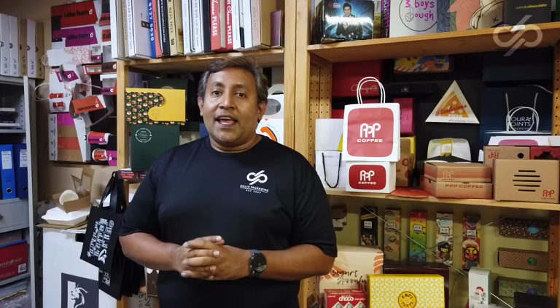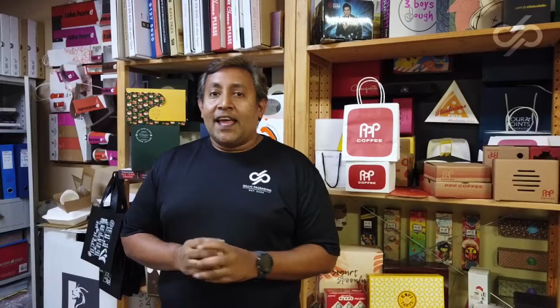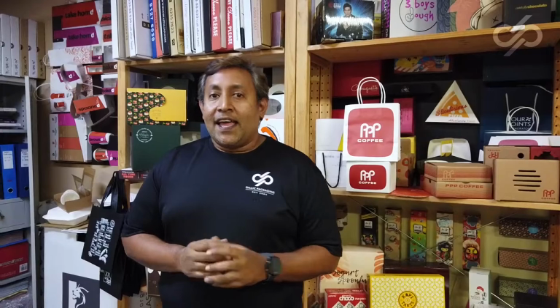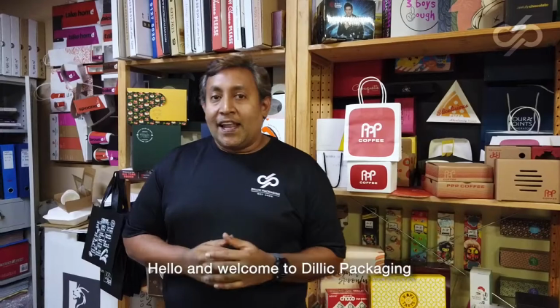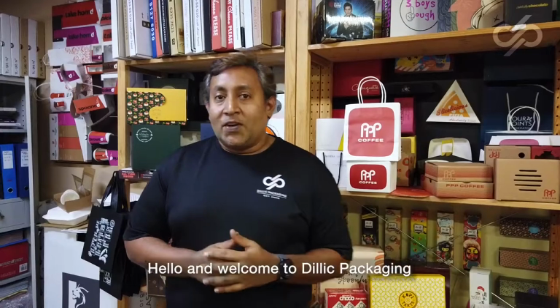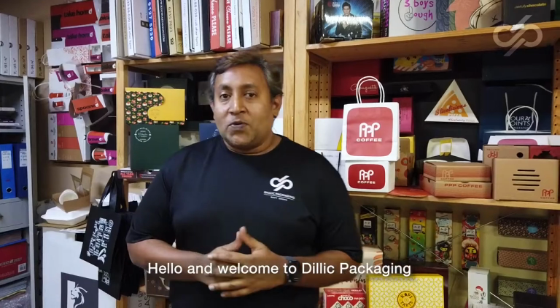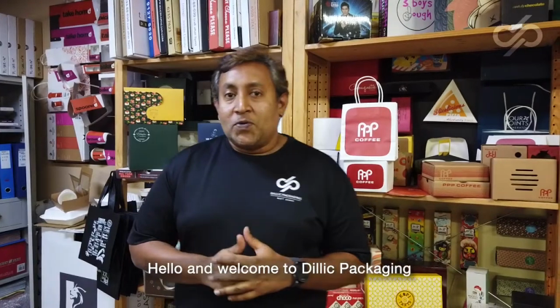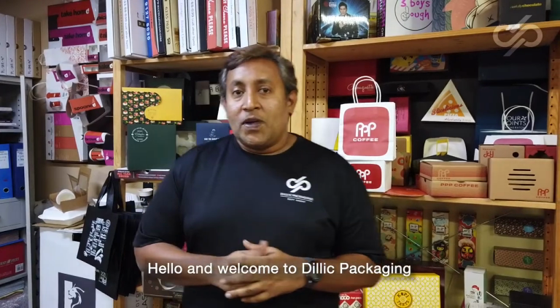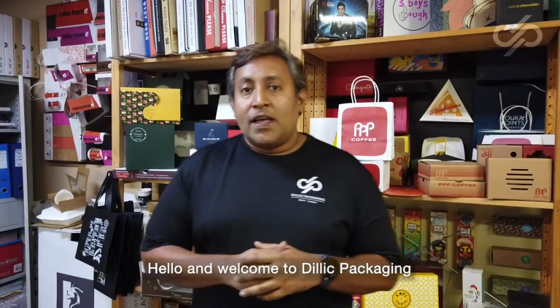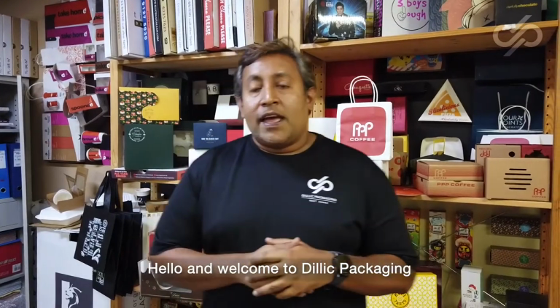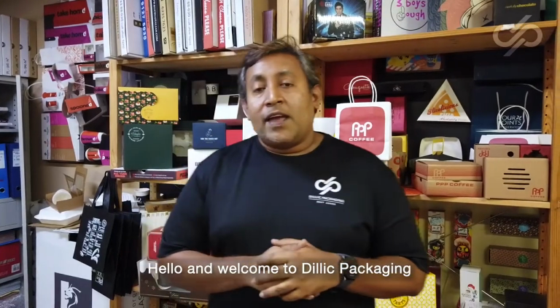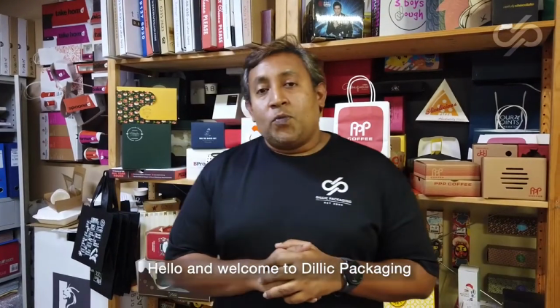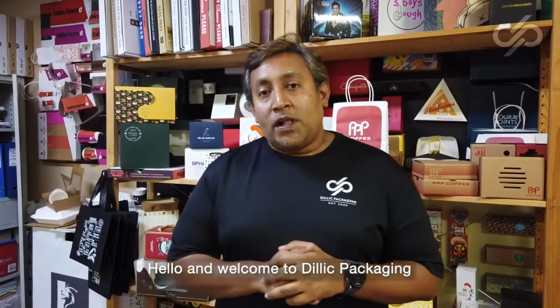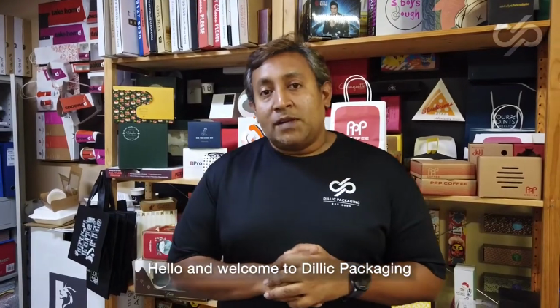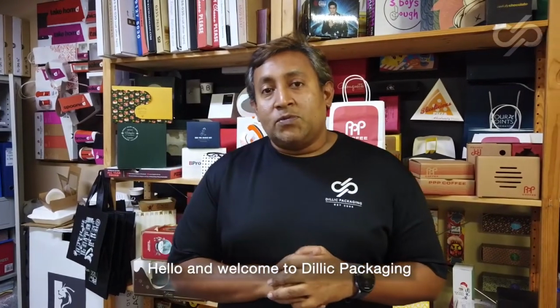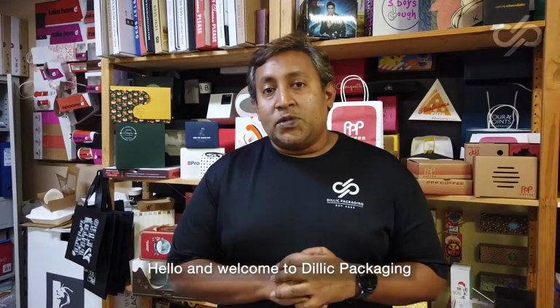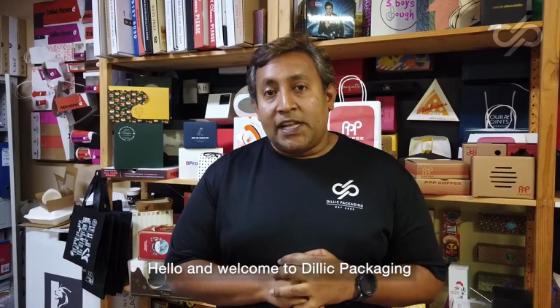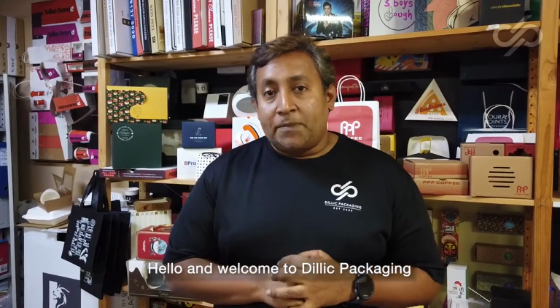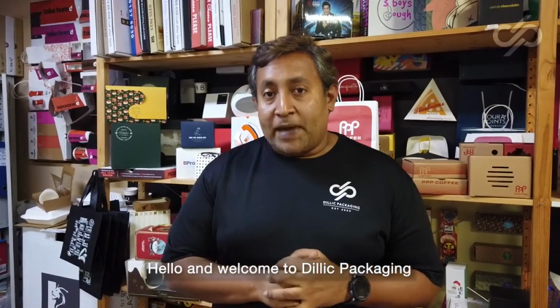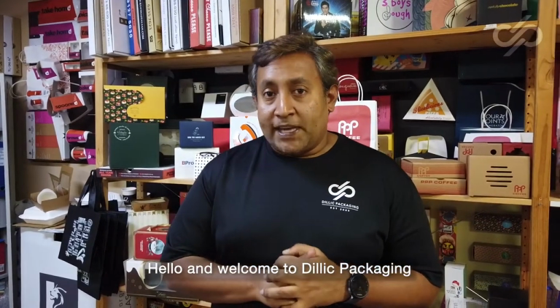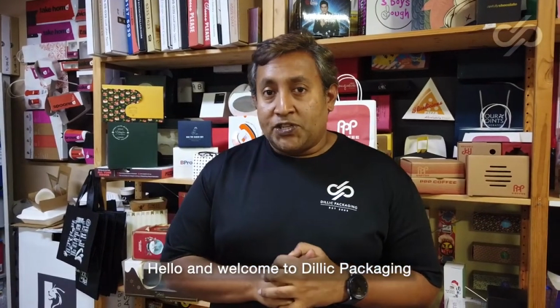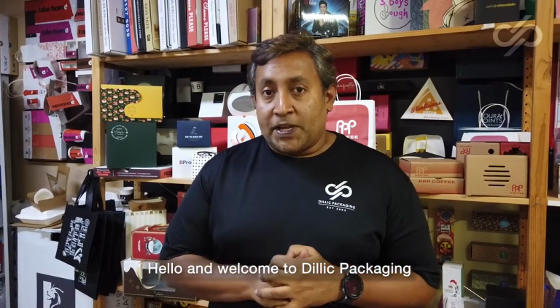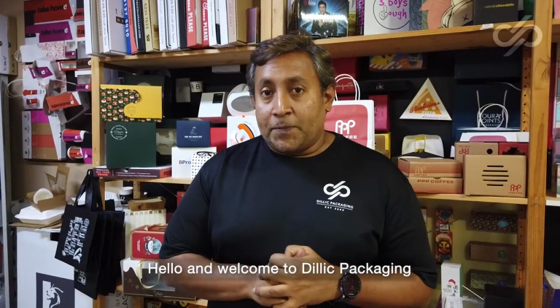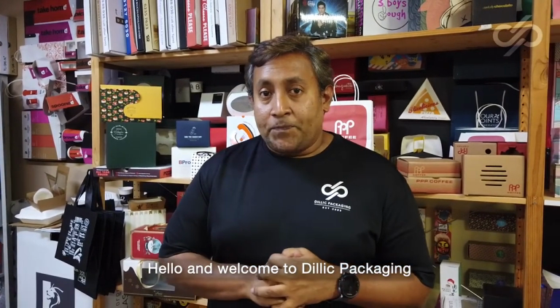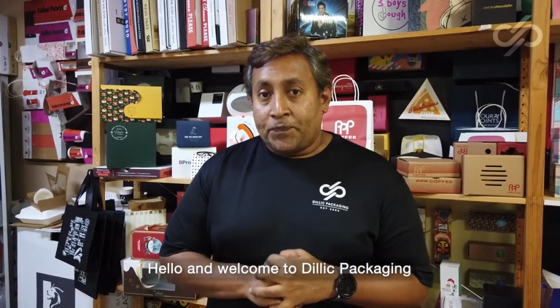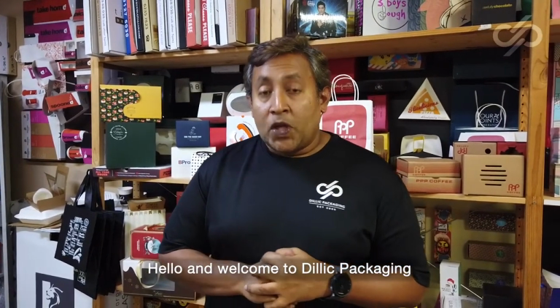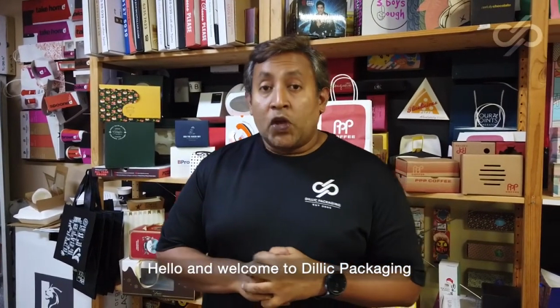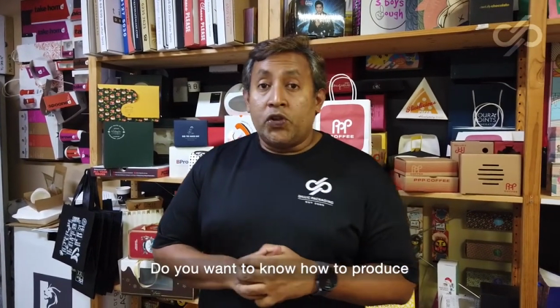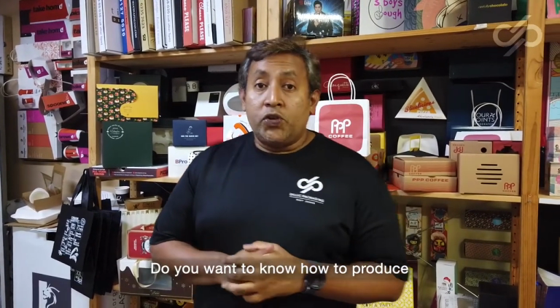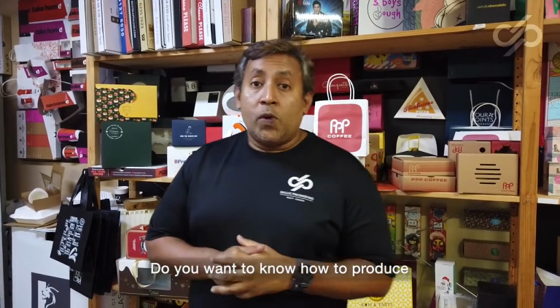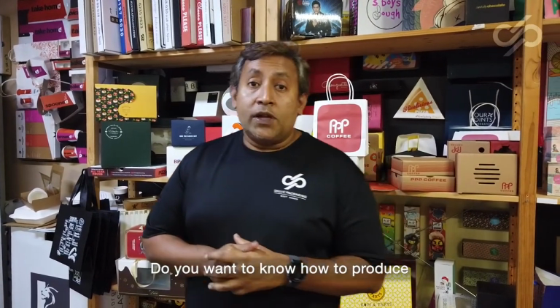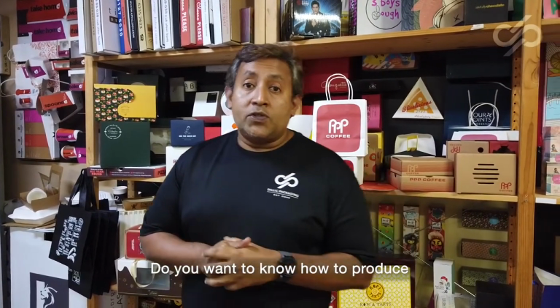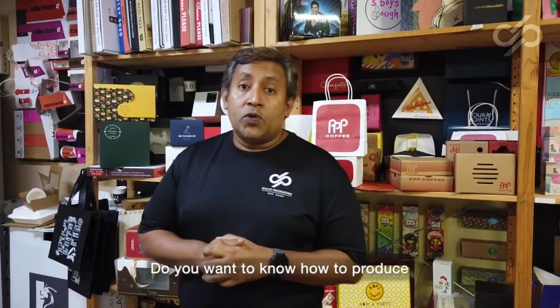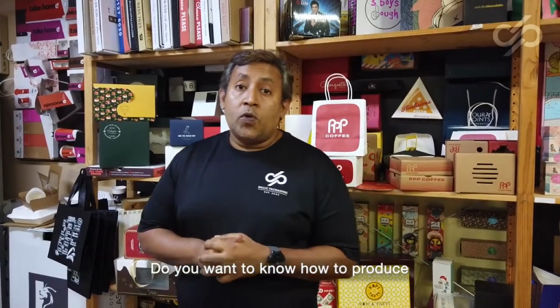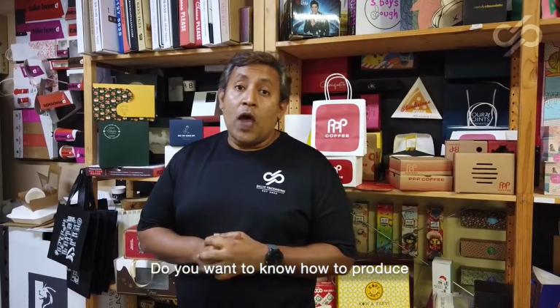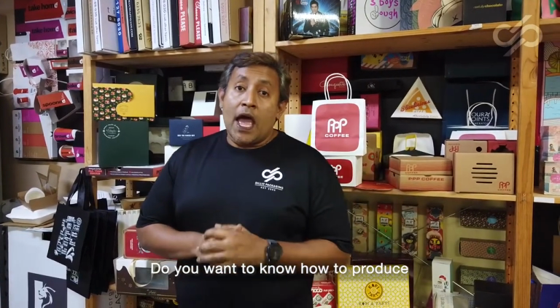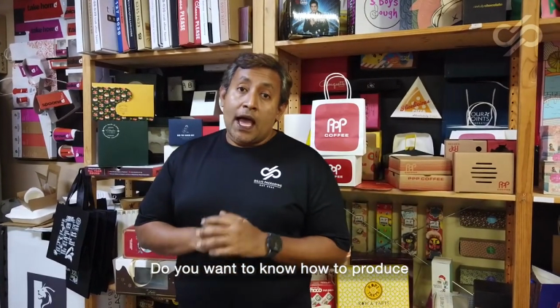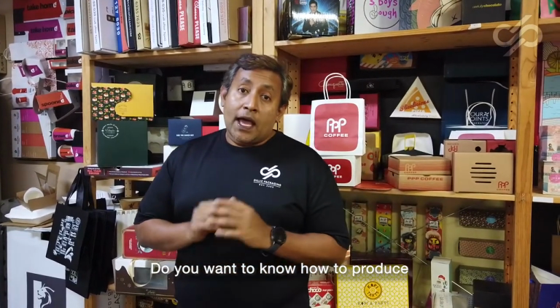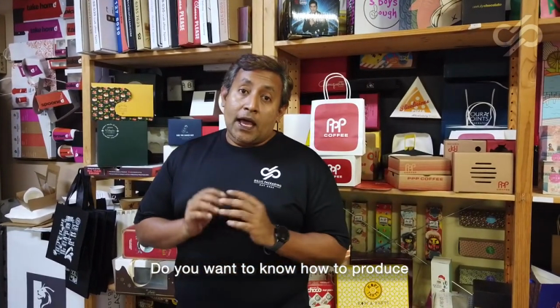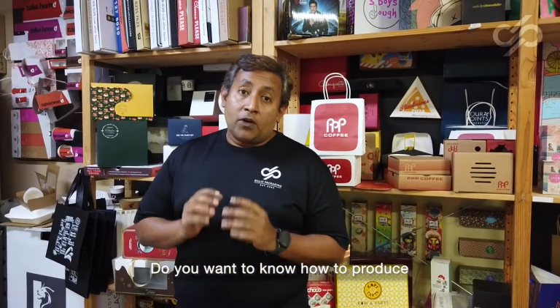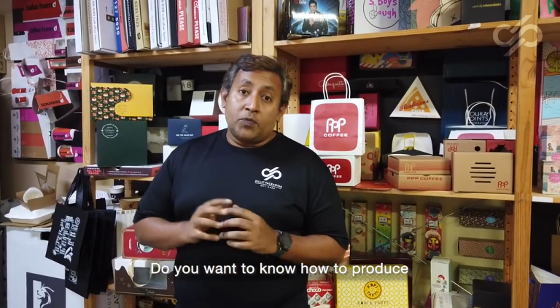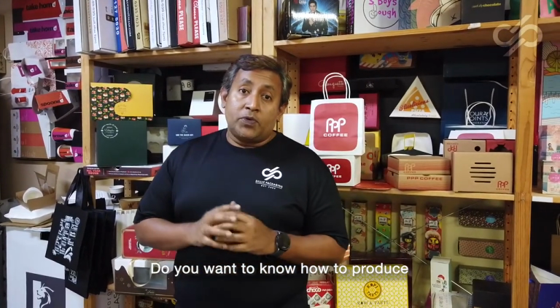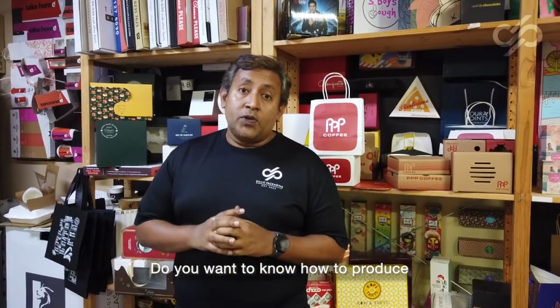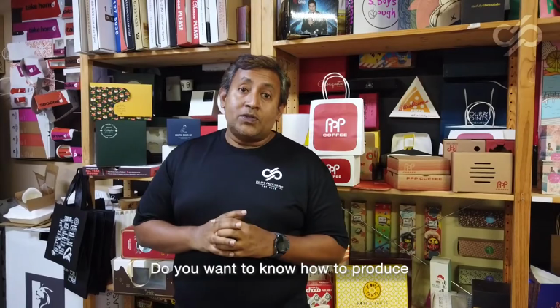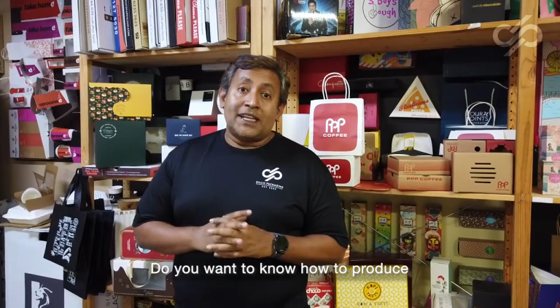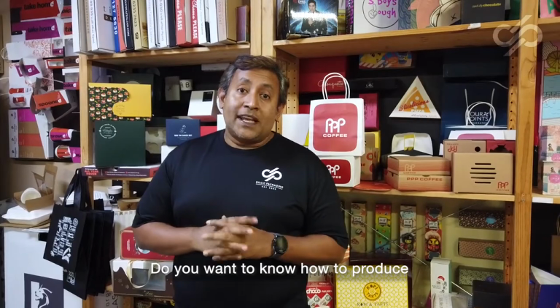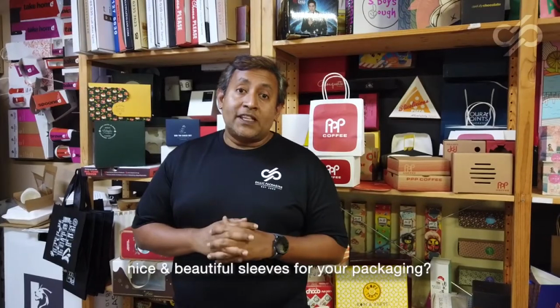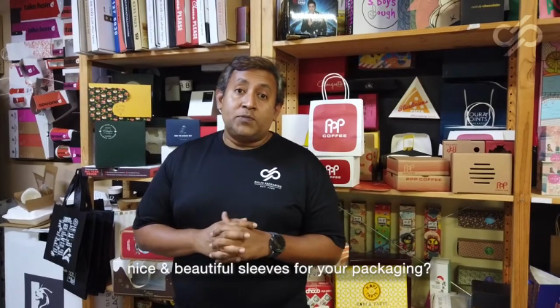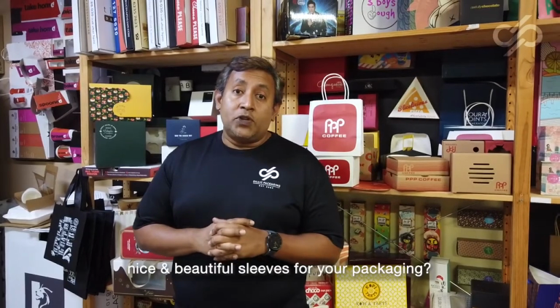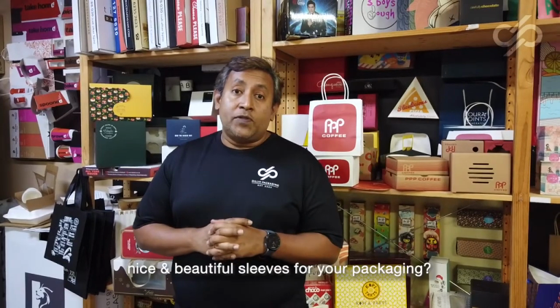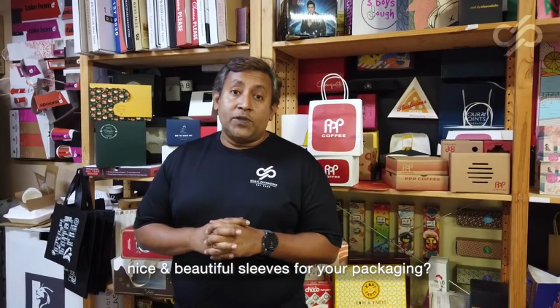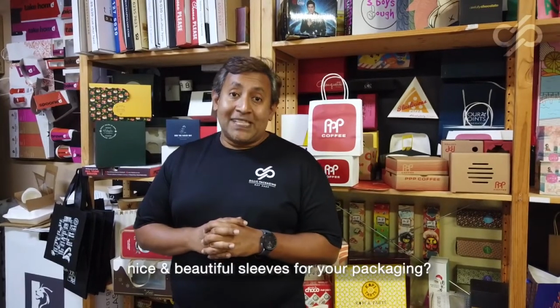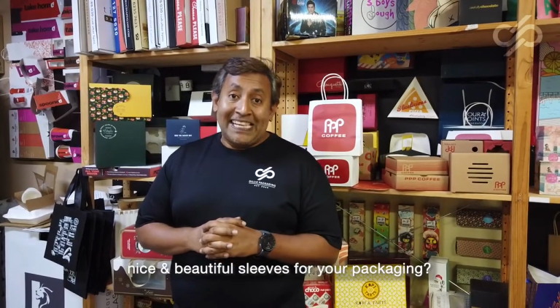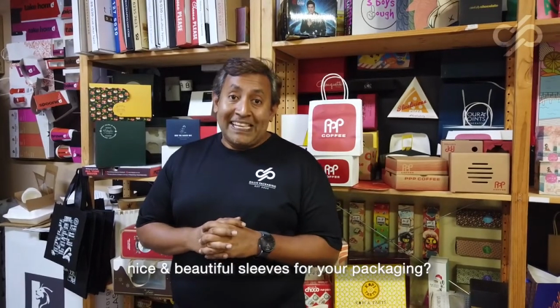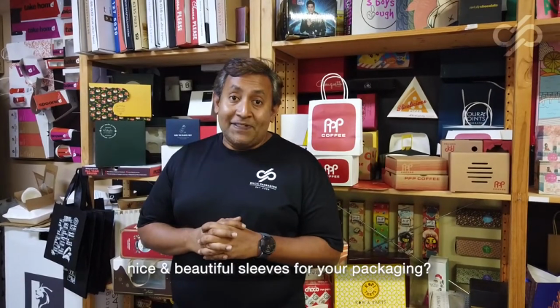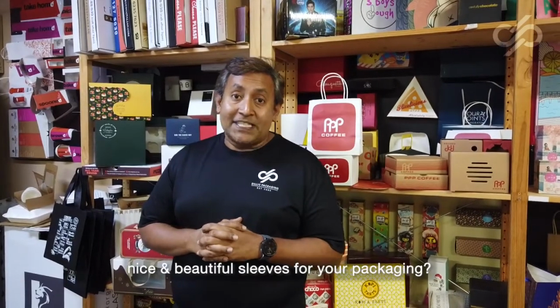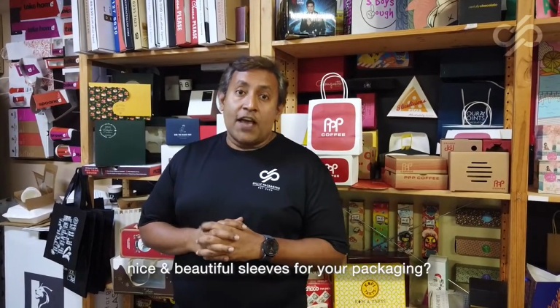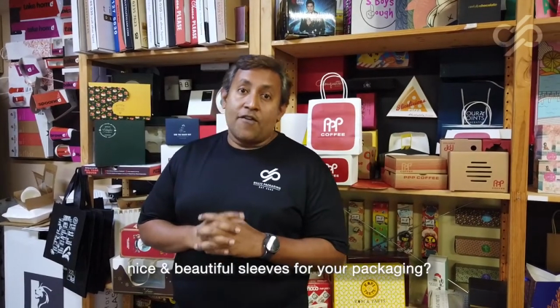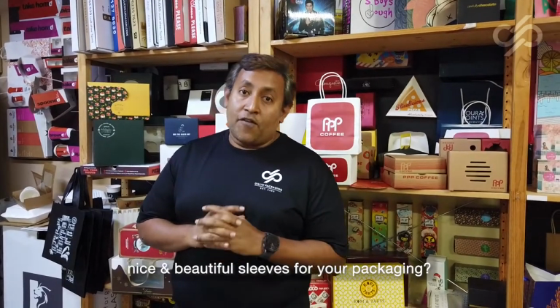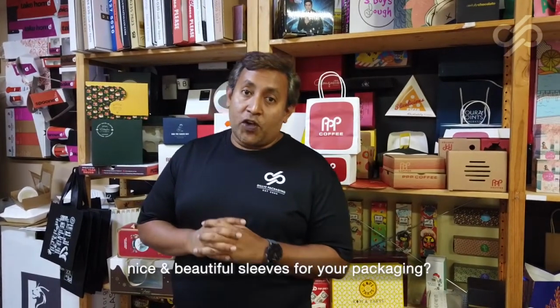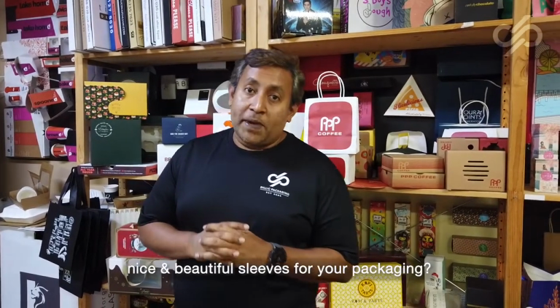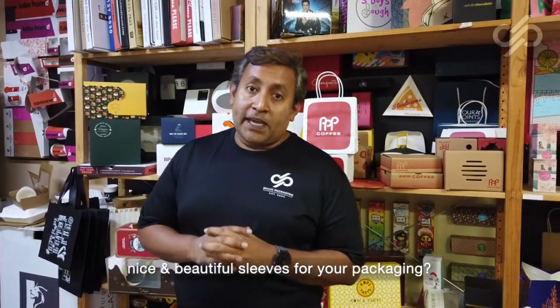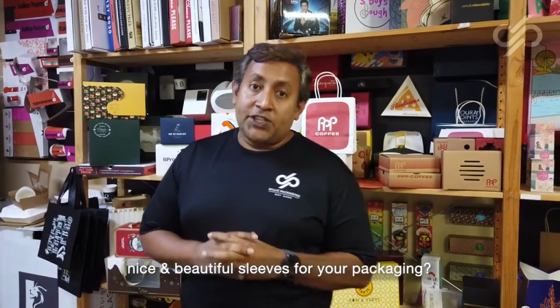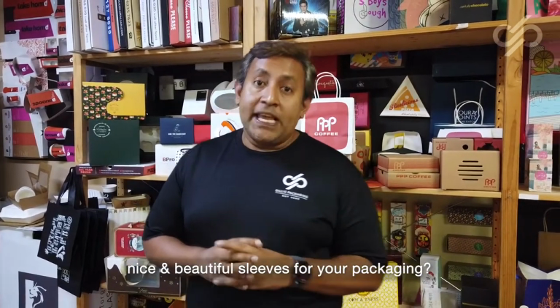Hello and welcome to Dilik Packaging. Do you want to know how to produce nice beautiful sleeves for your packaging?